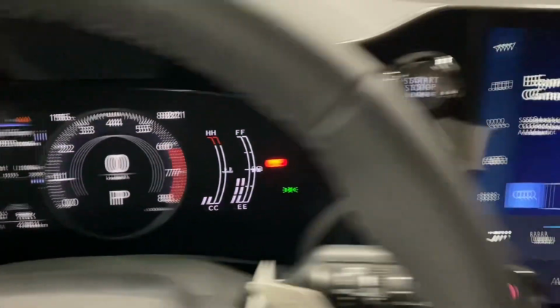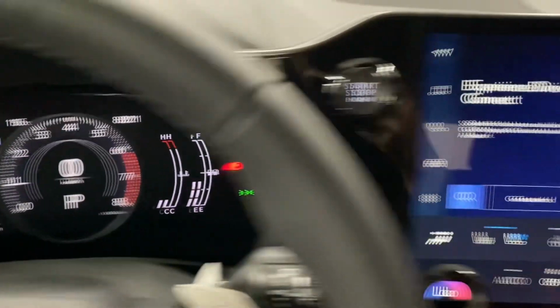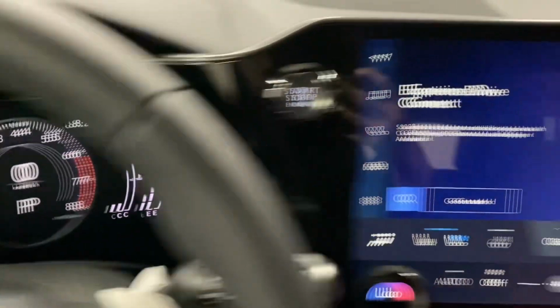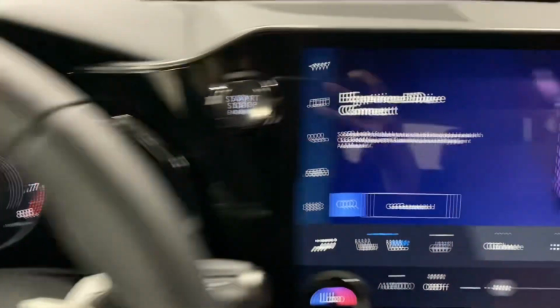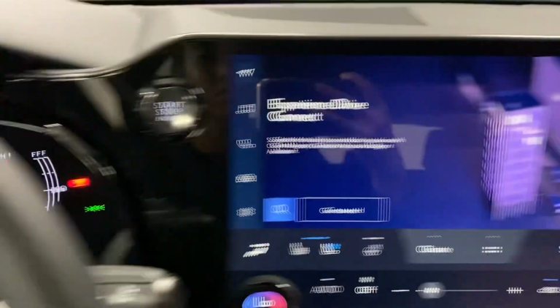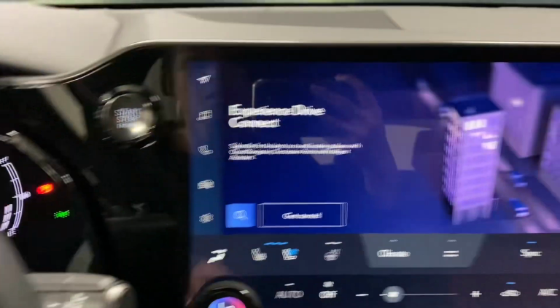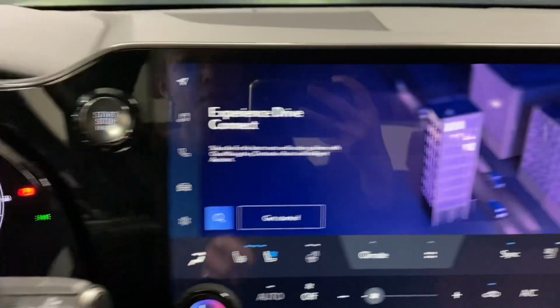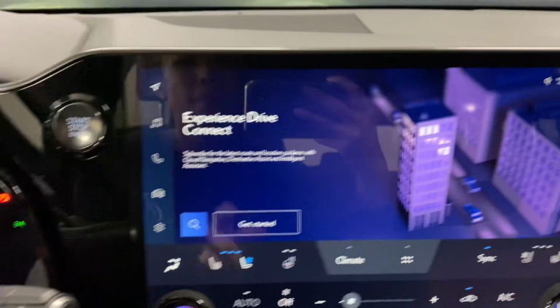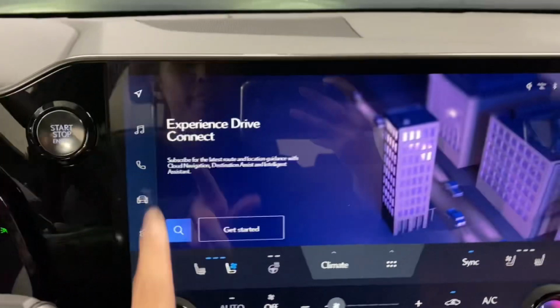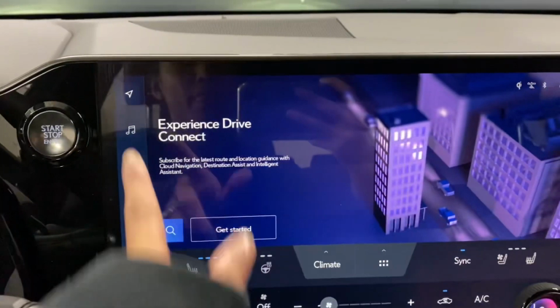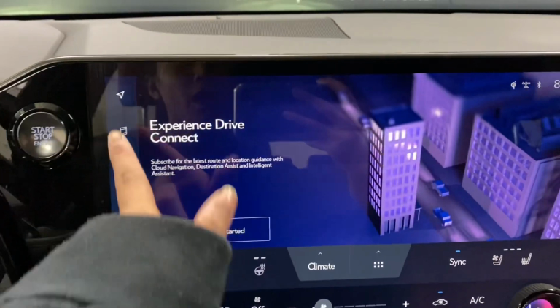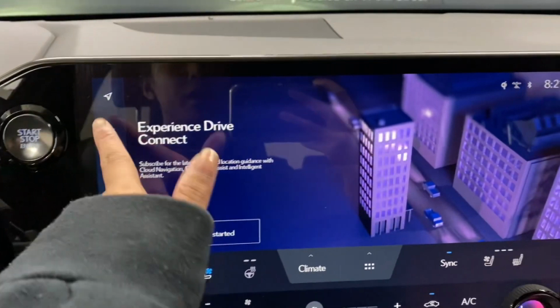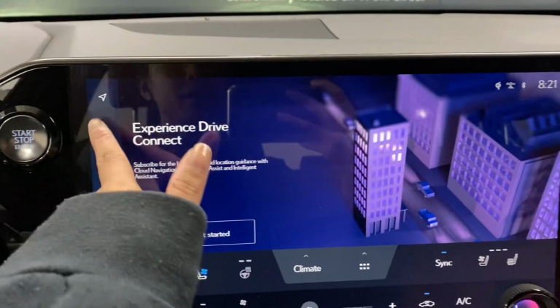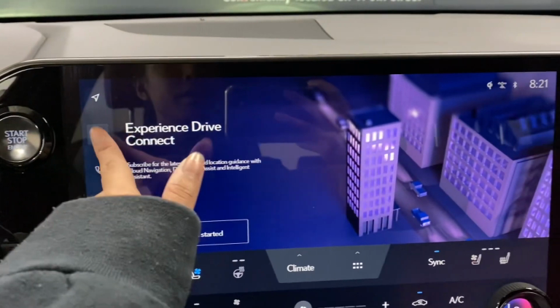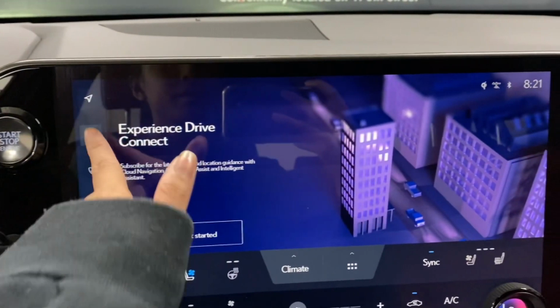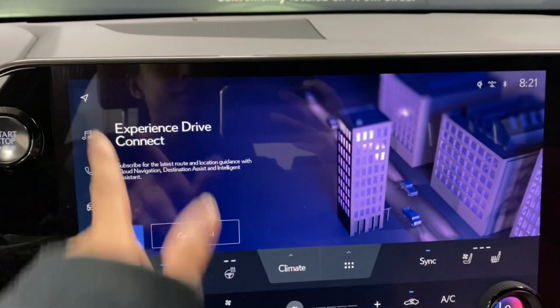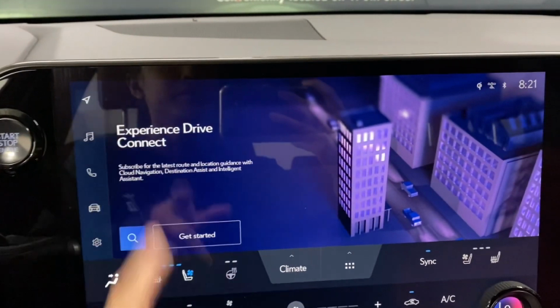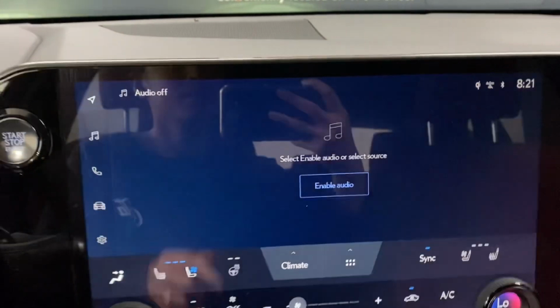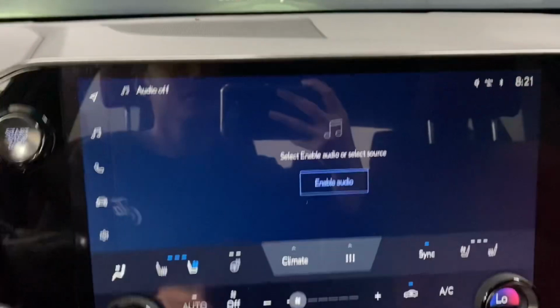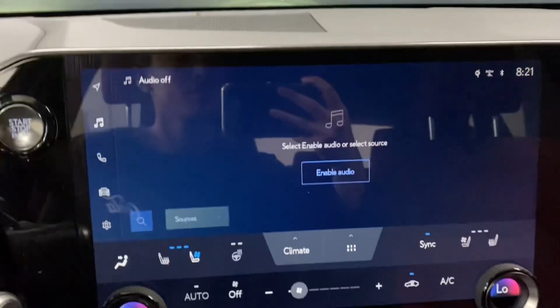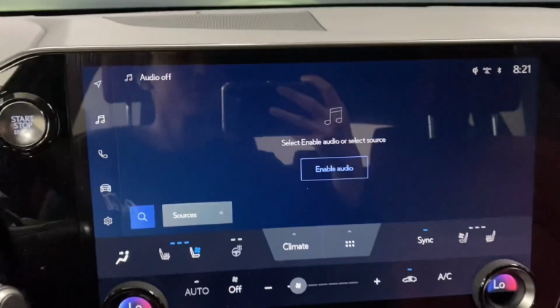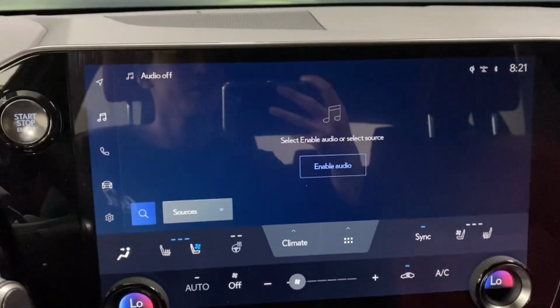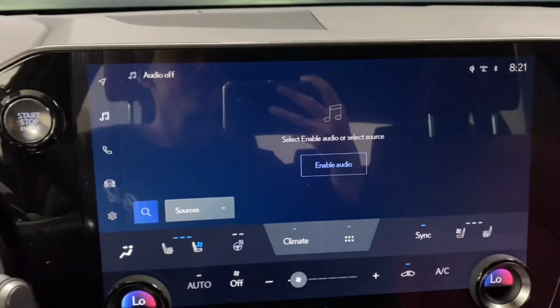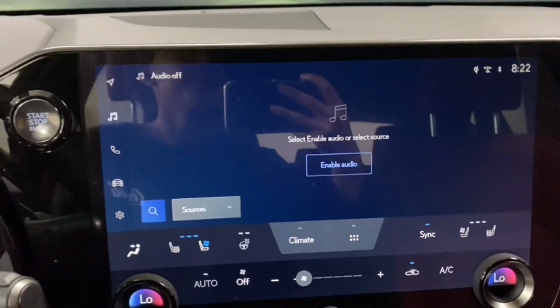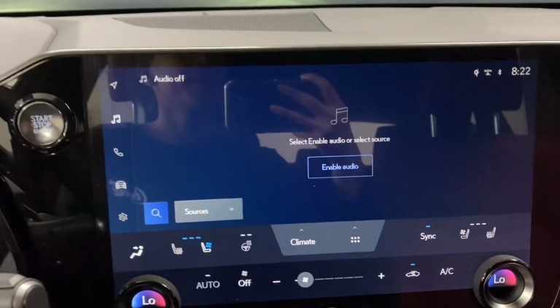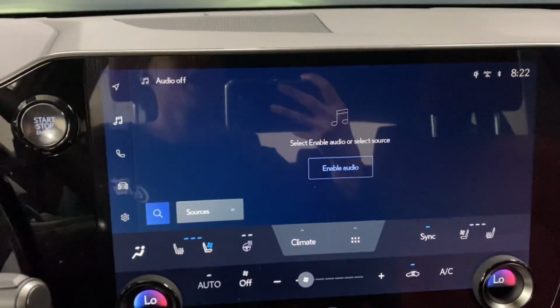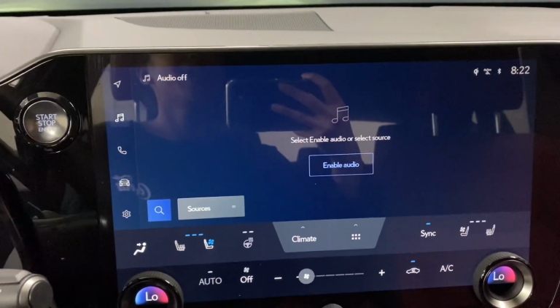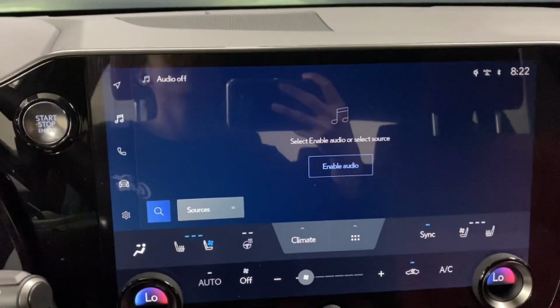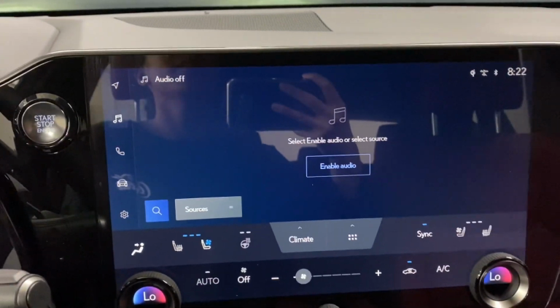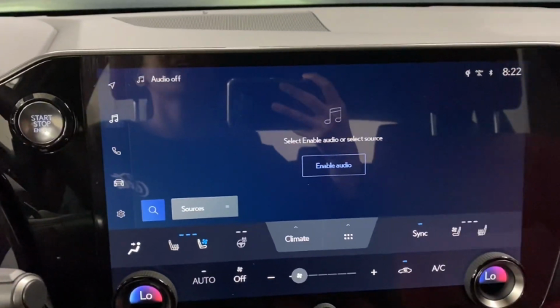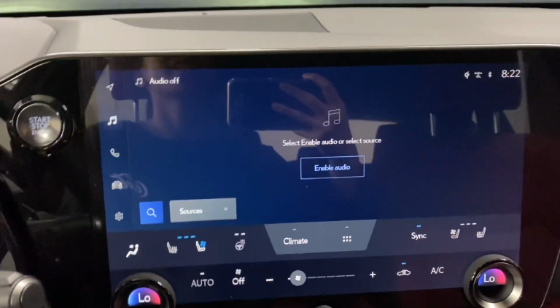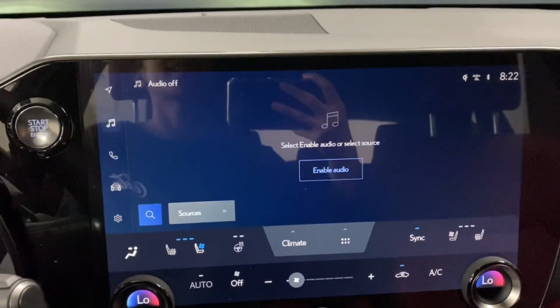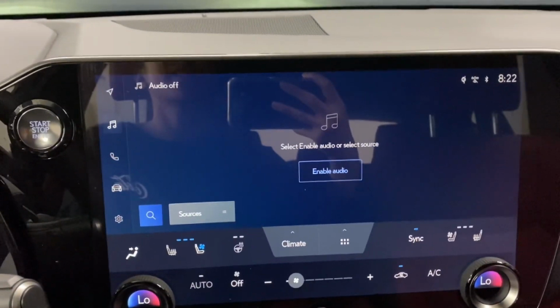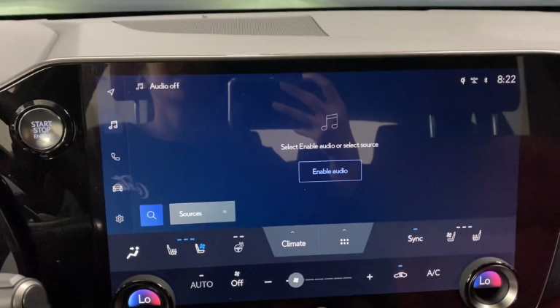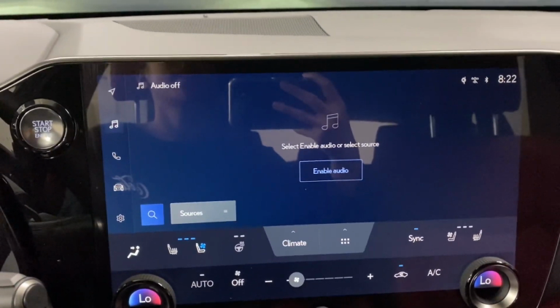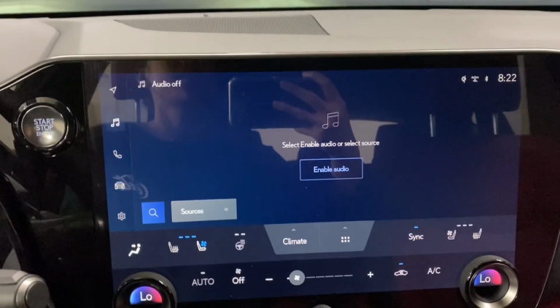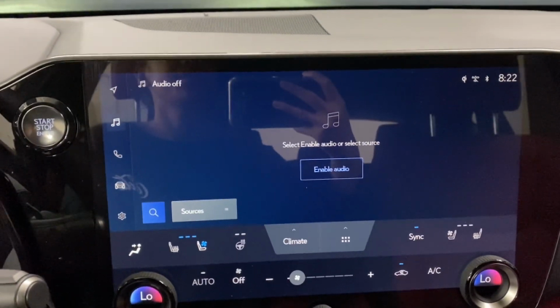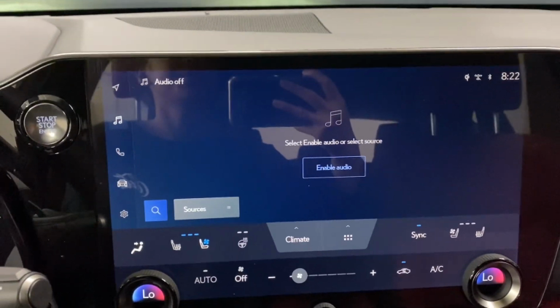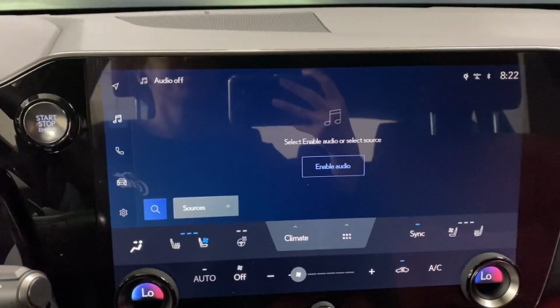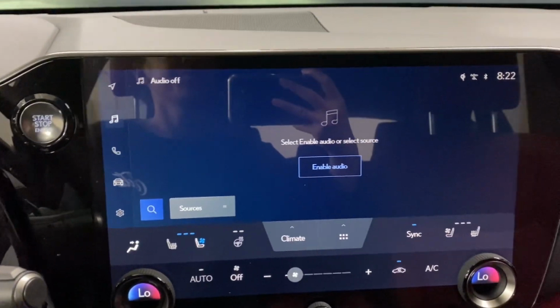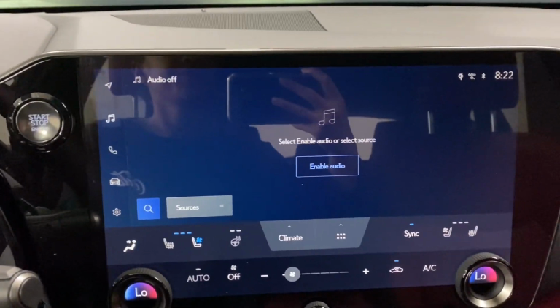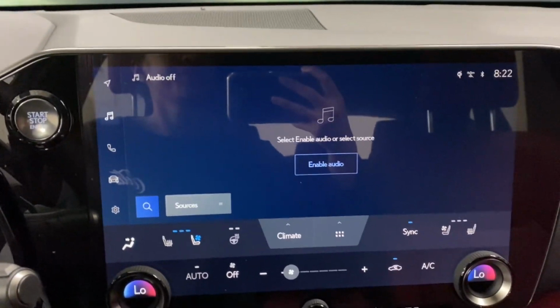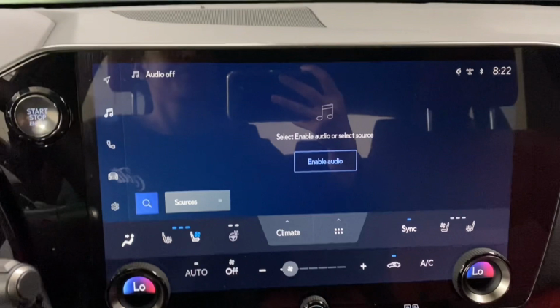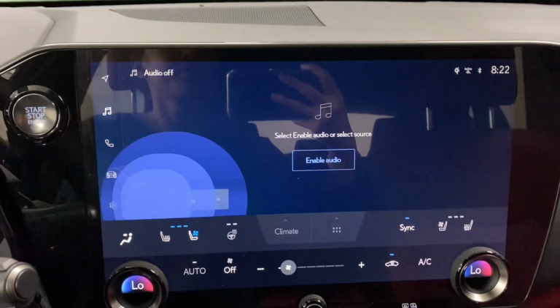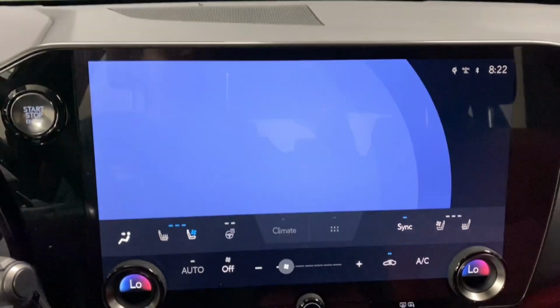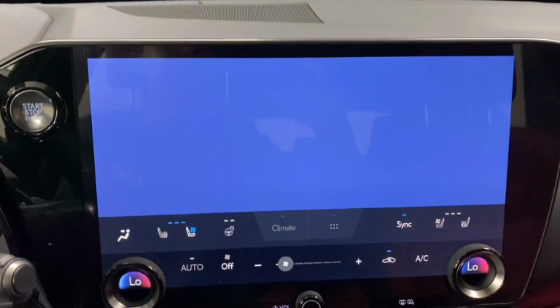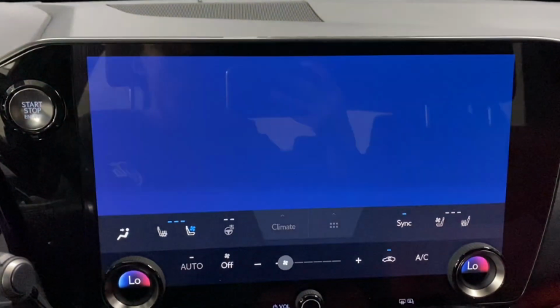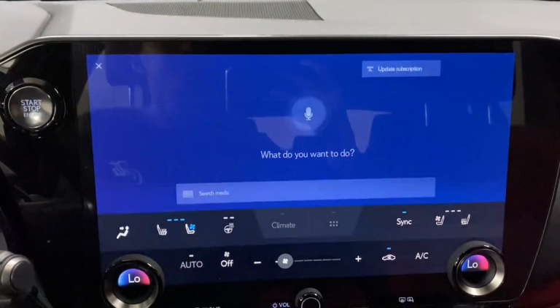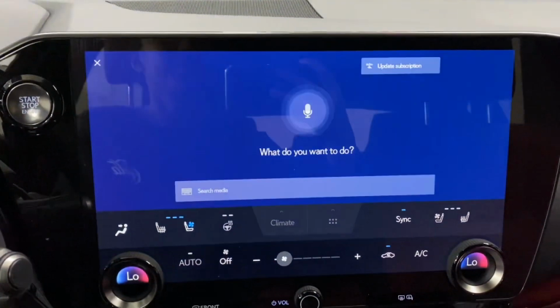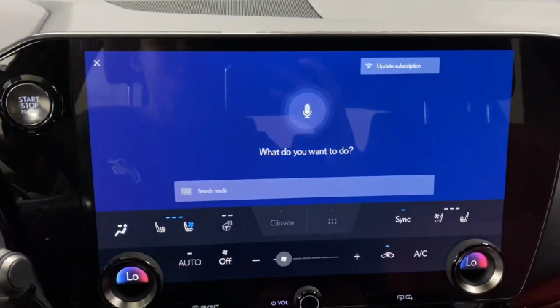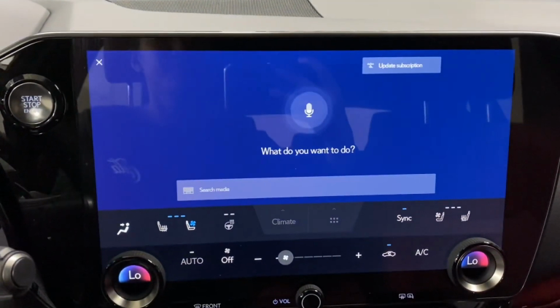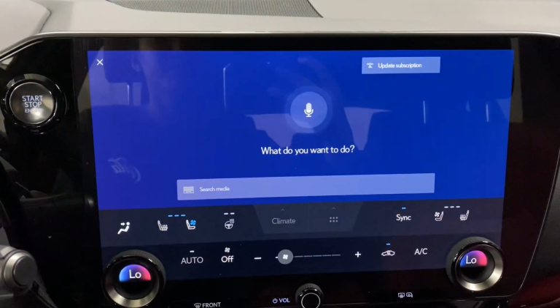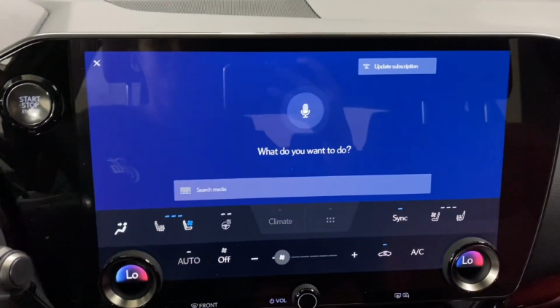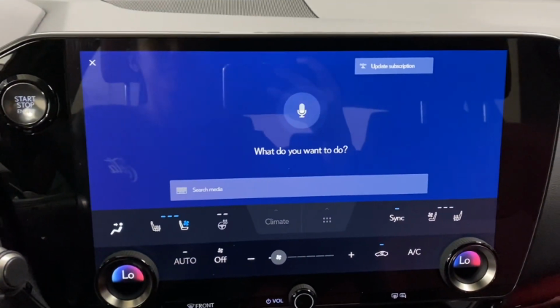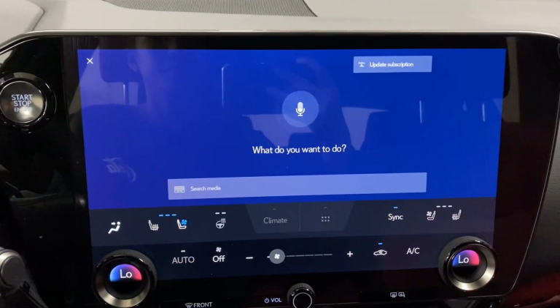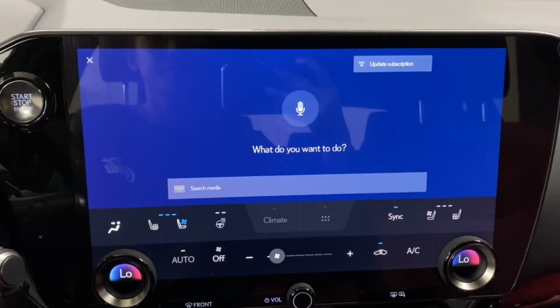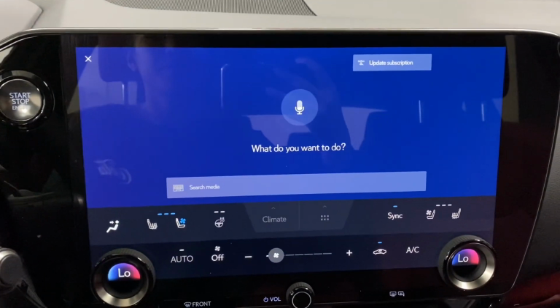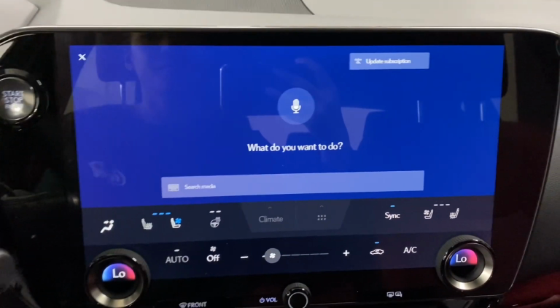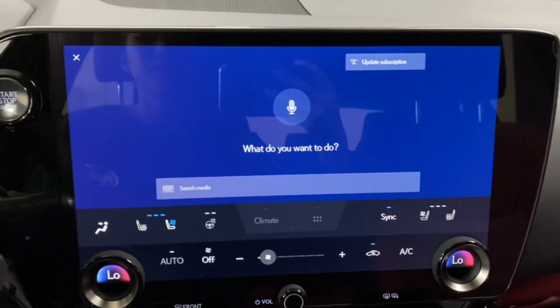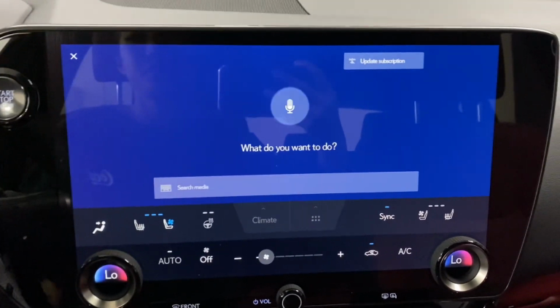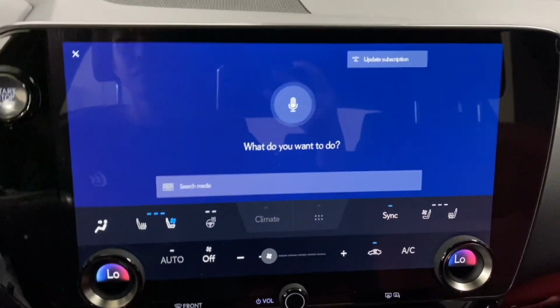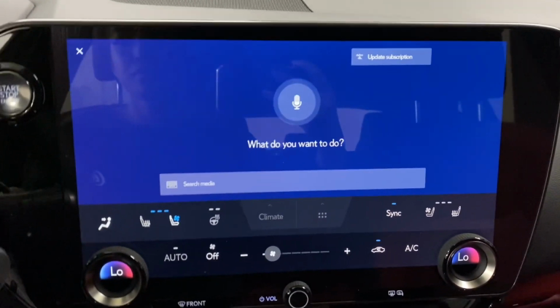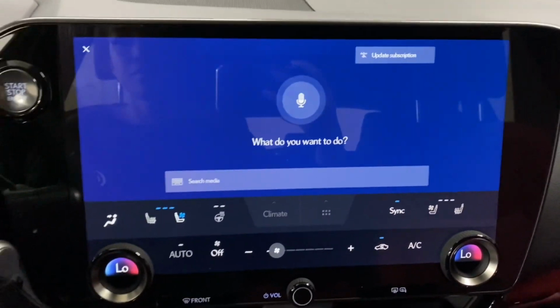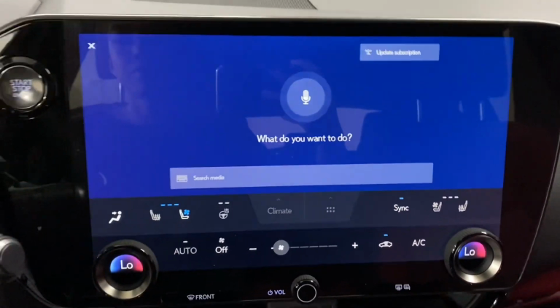In the middle, you have a touchscreen display which also has Lexus Interface, where you can say "Hey Lexus" to request any command.